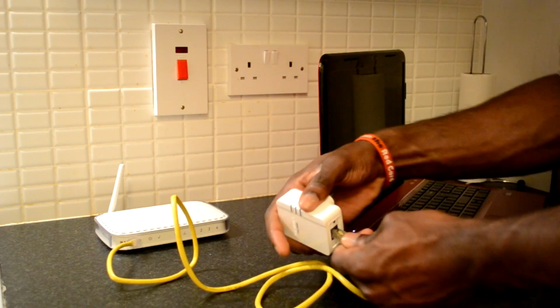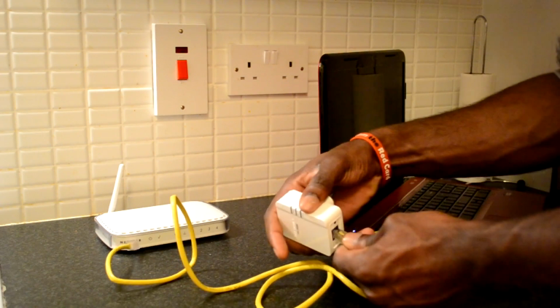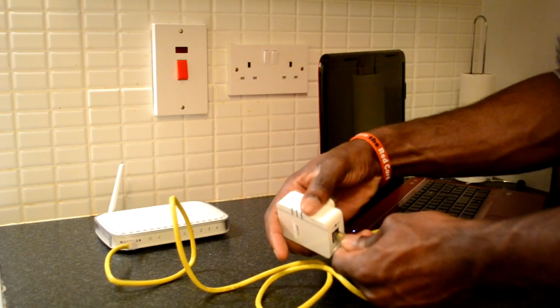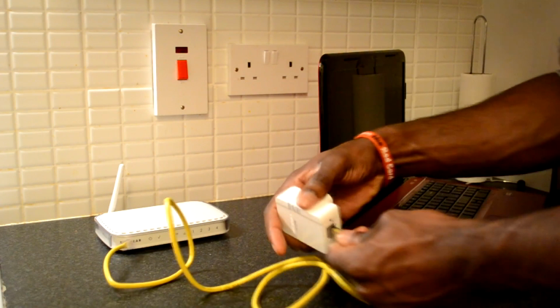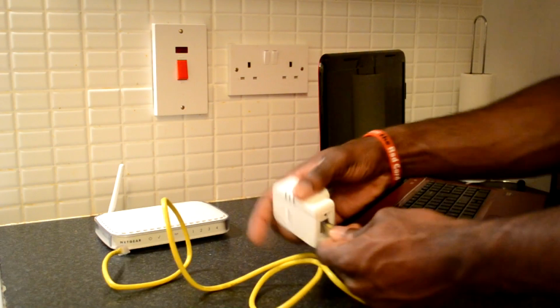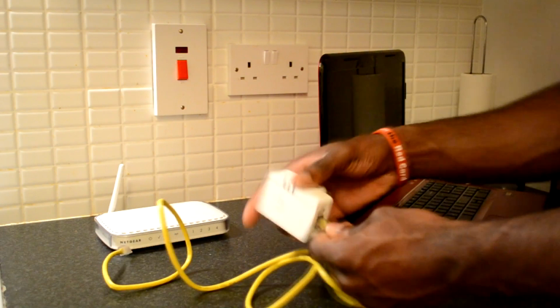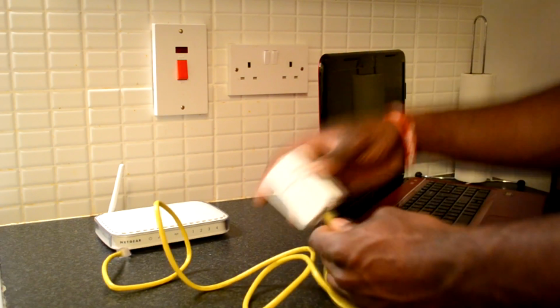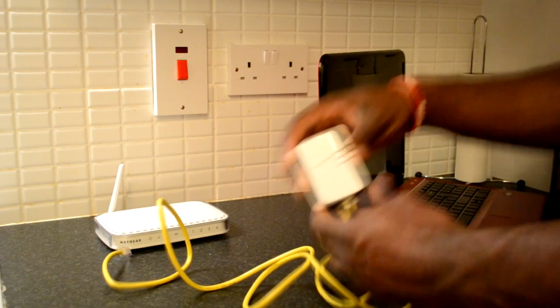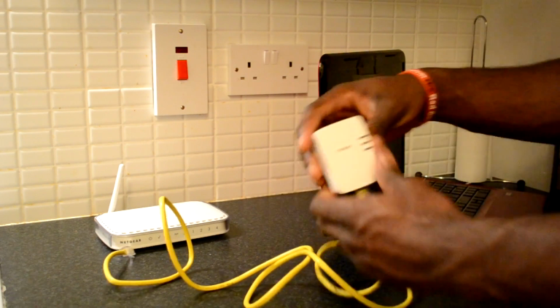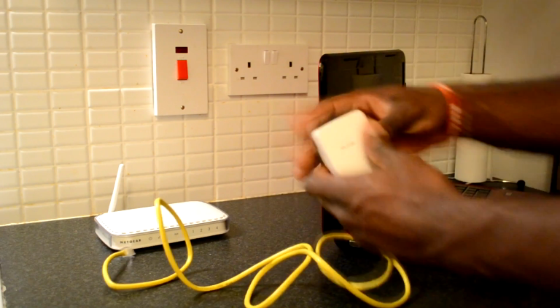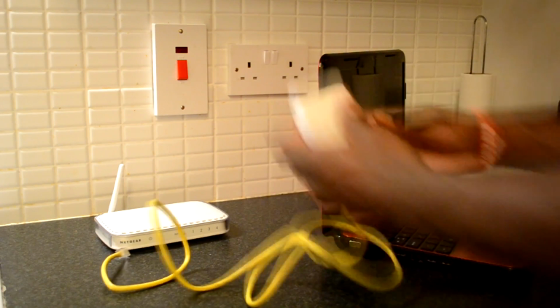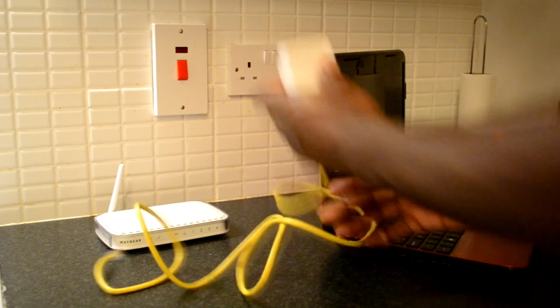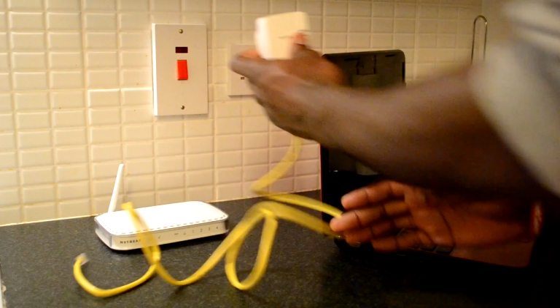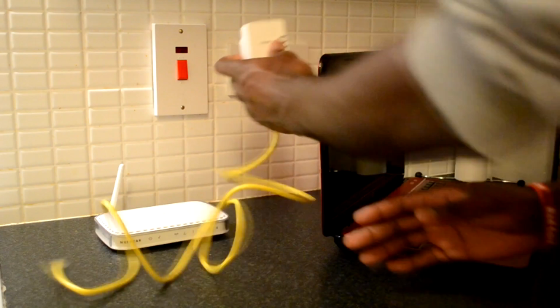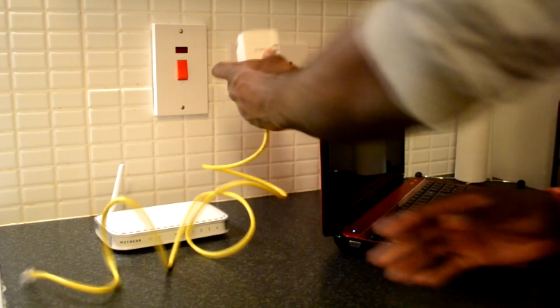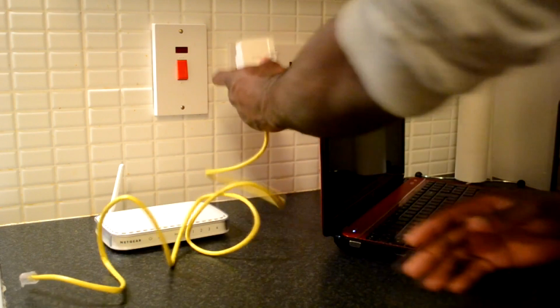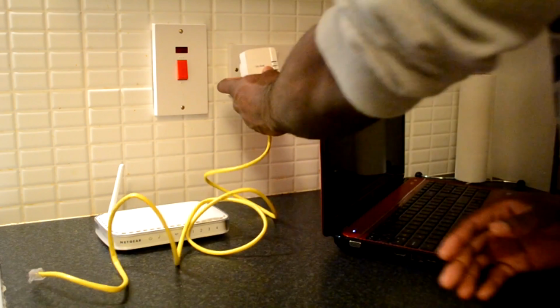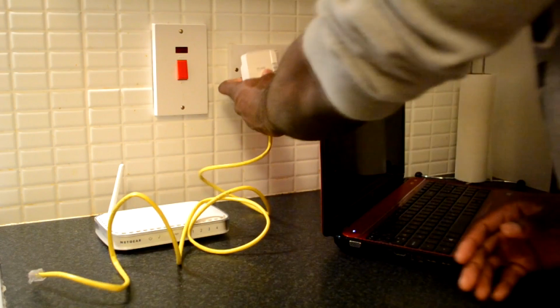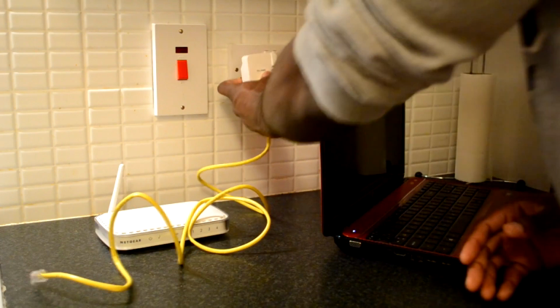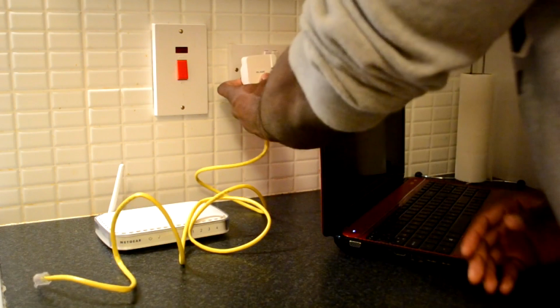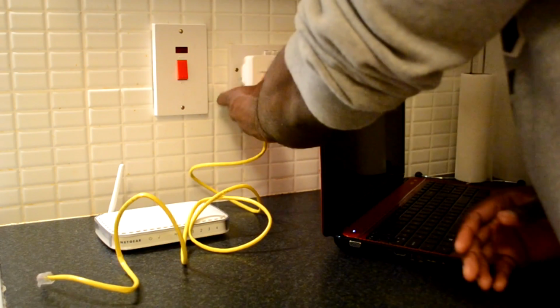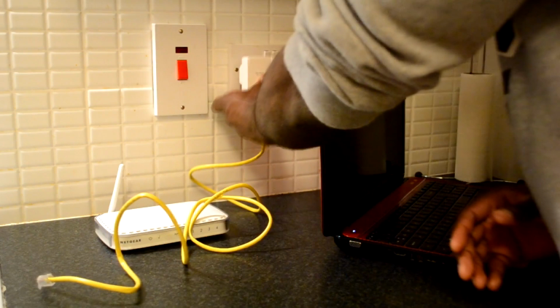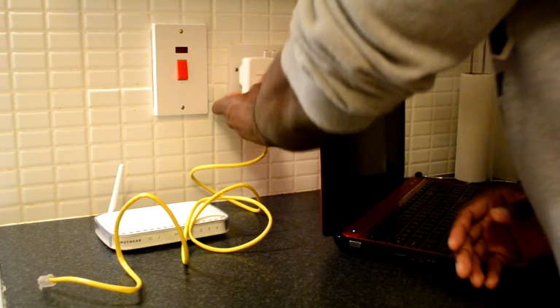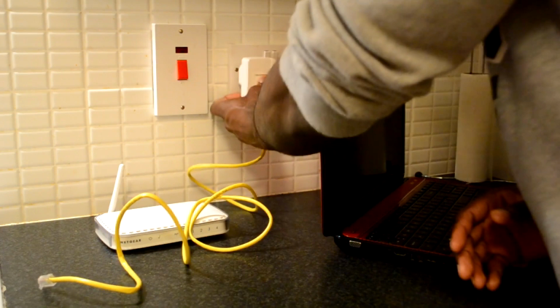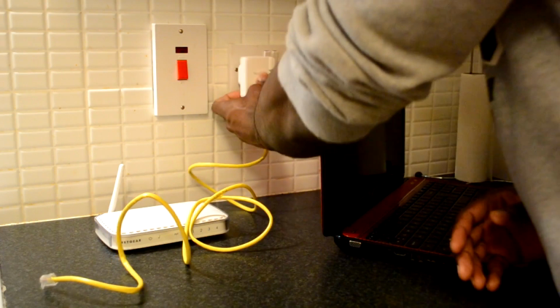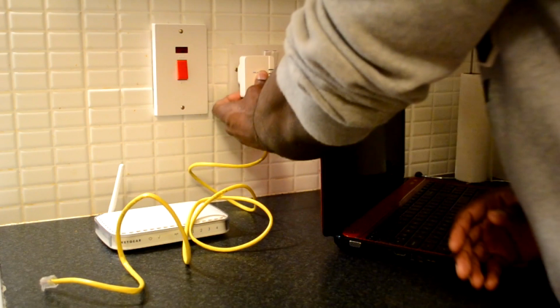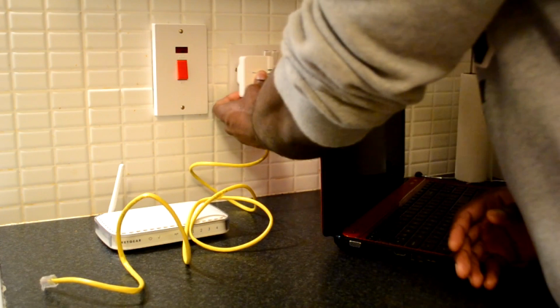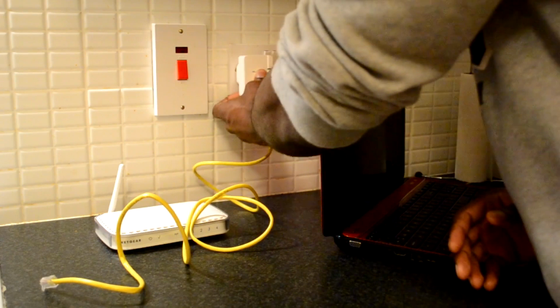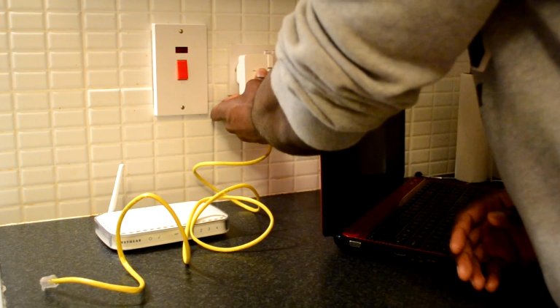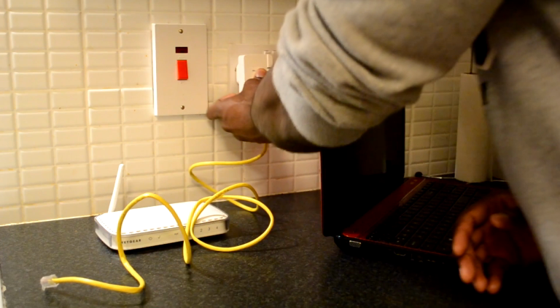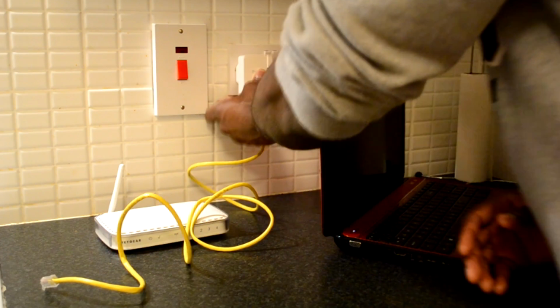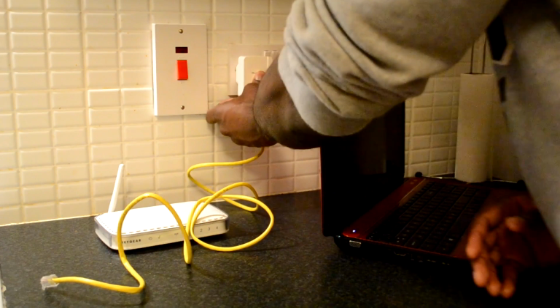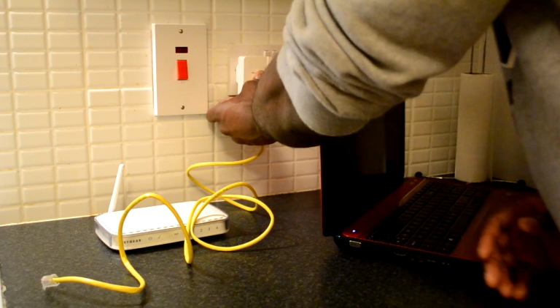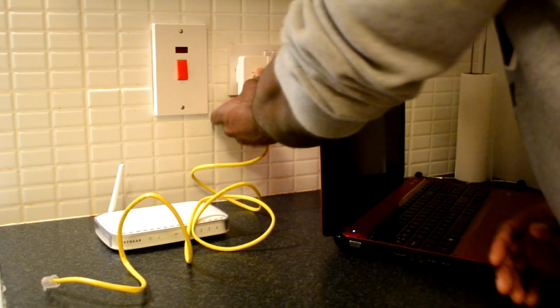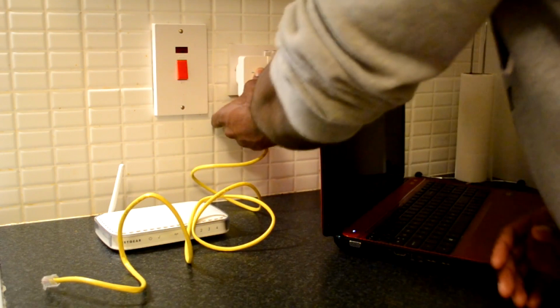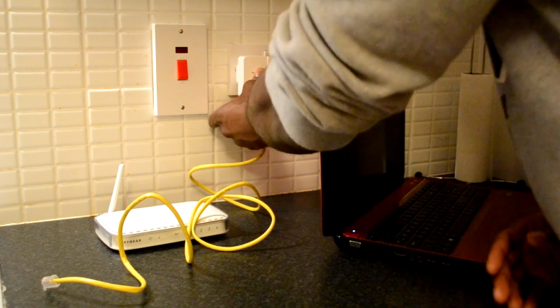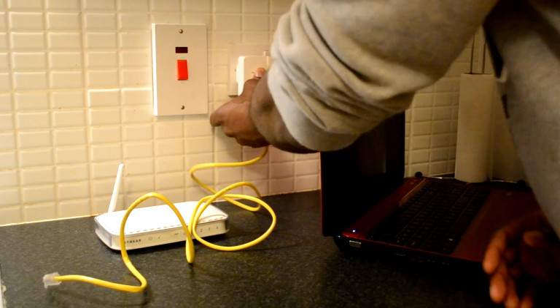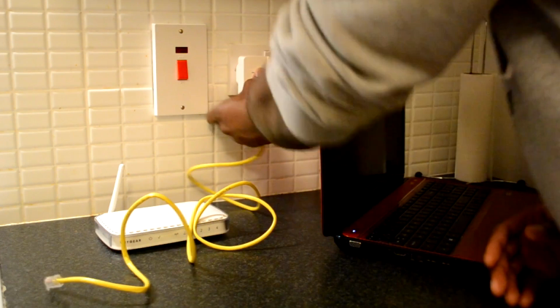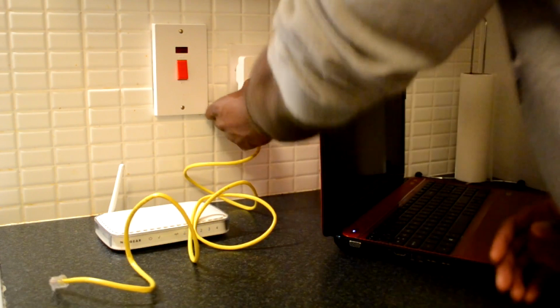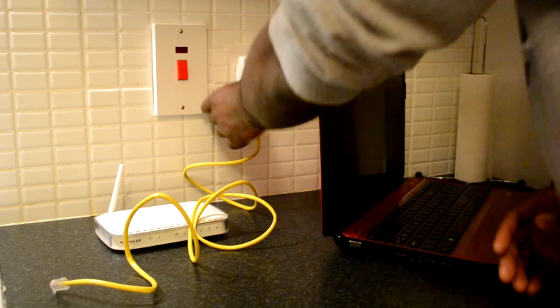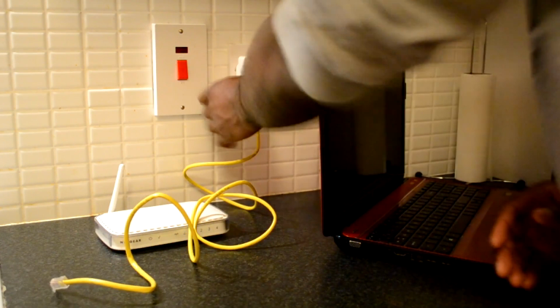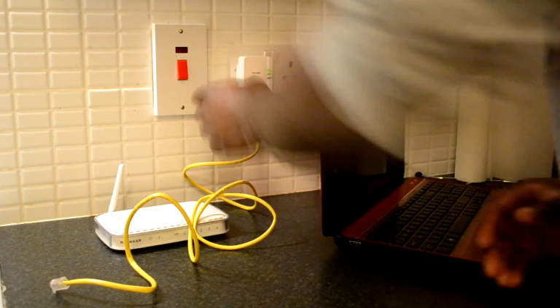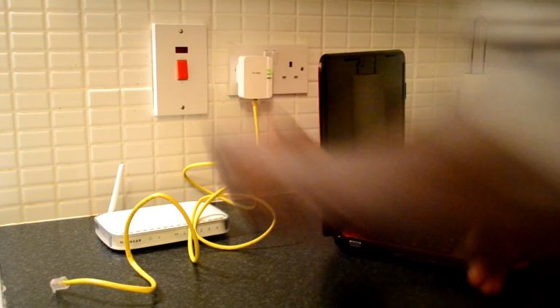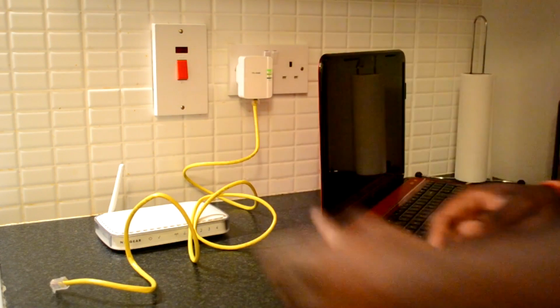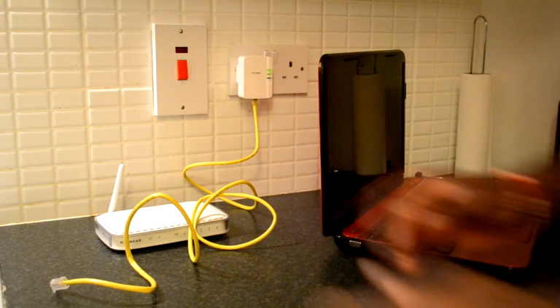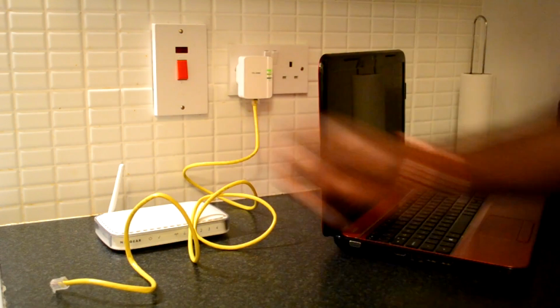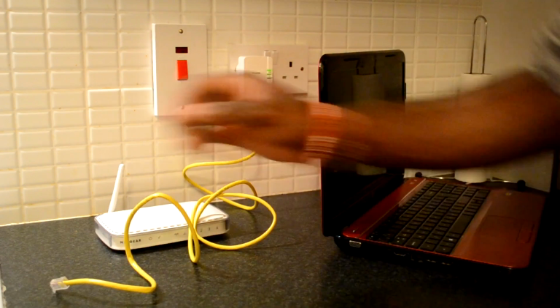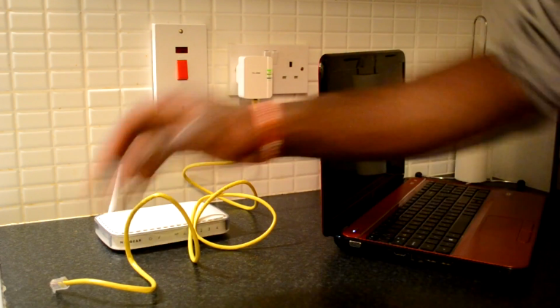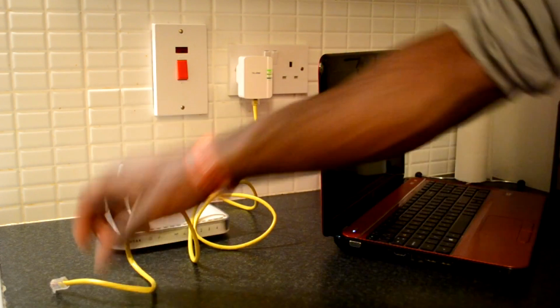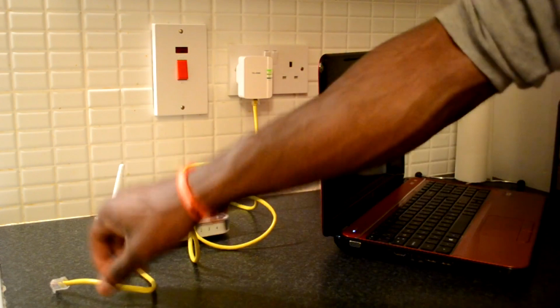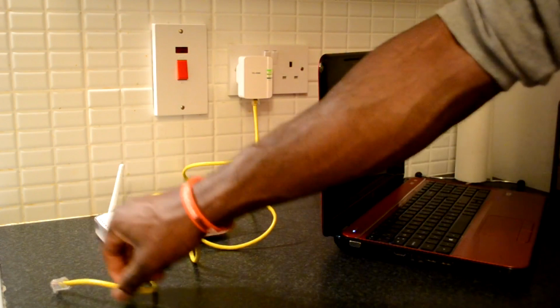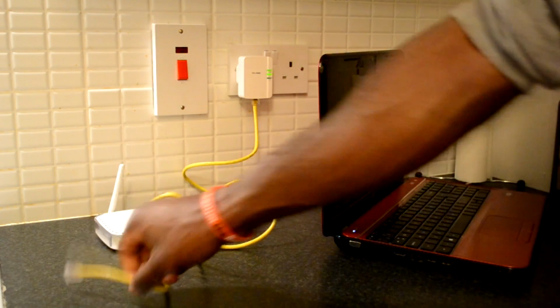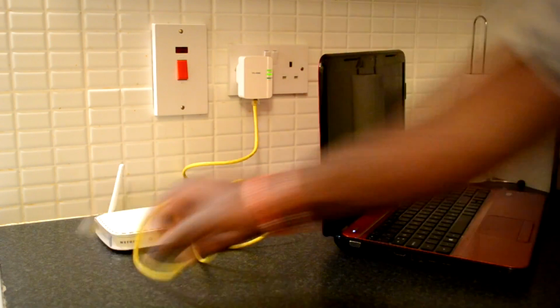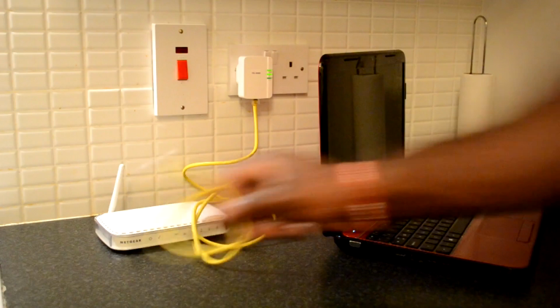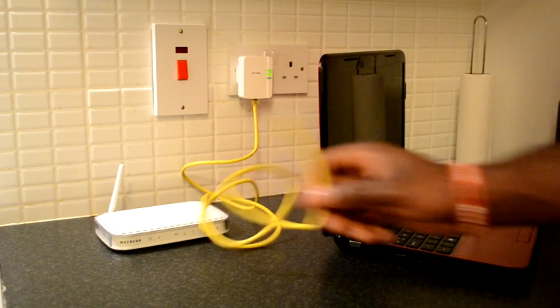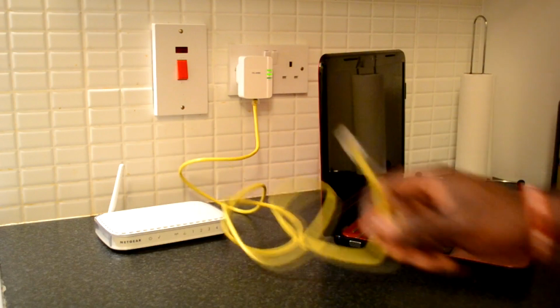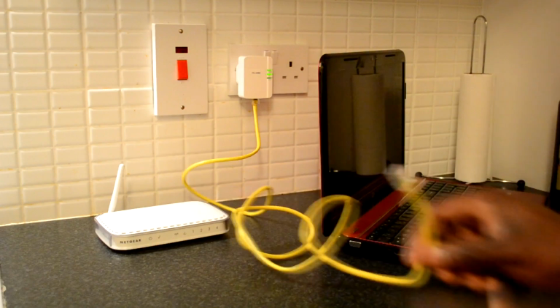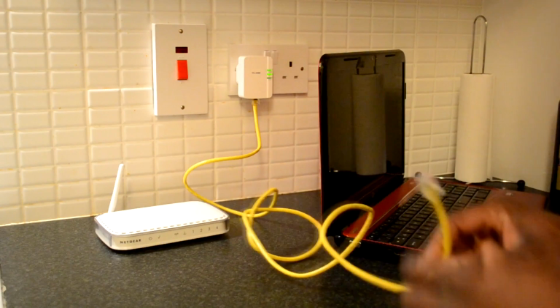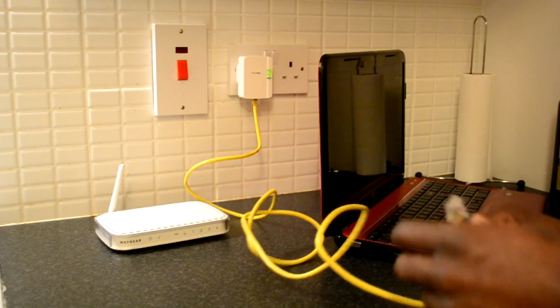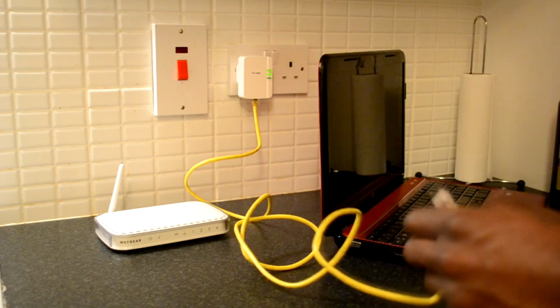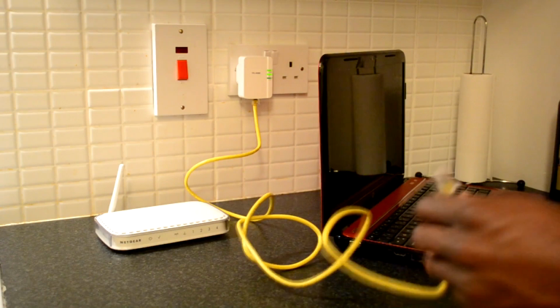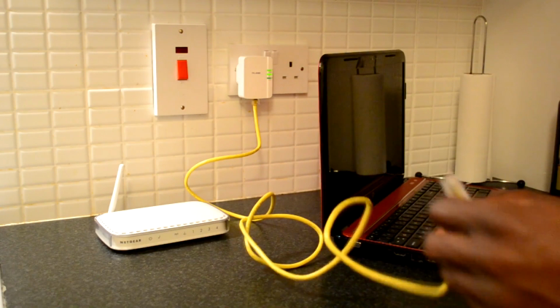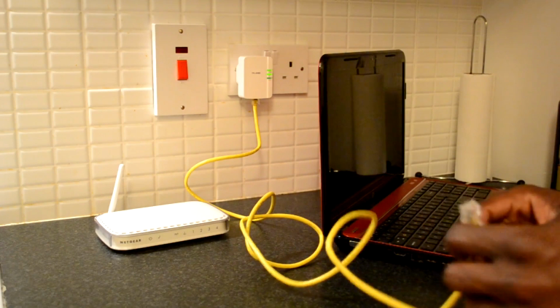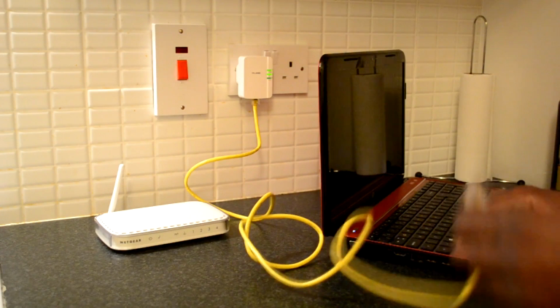Just connect it into the port and then plug it into the wall. Once again, make sure it is plugged into a wall outlet and not an extension cord.